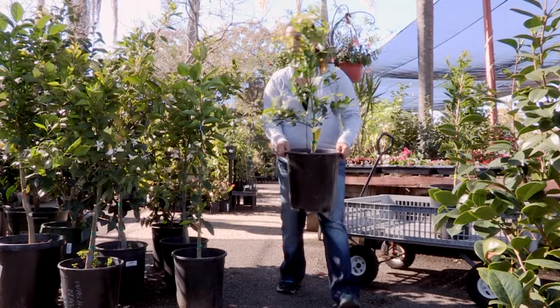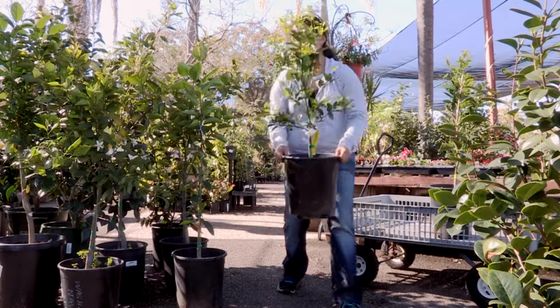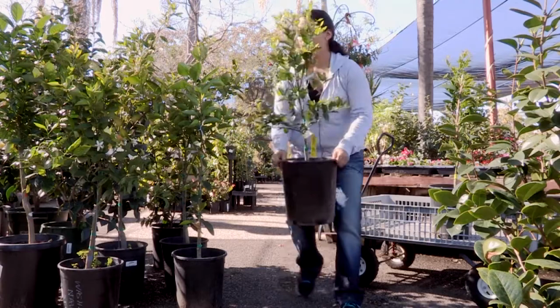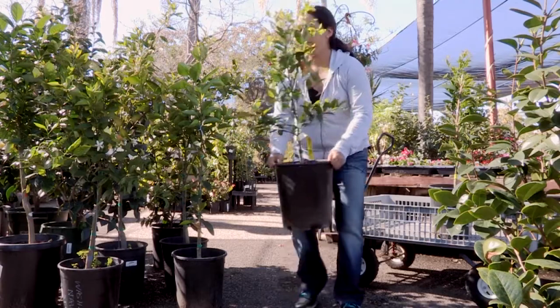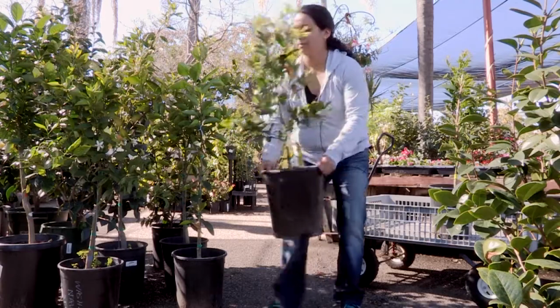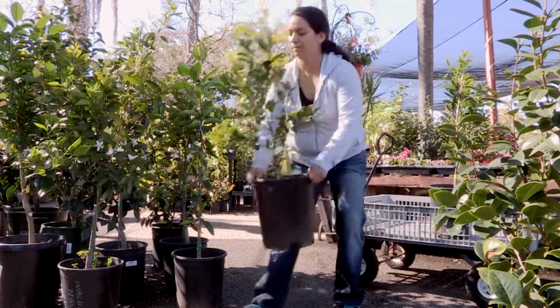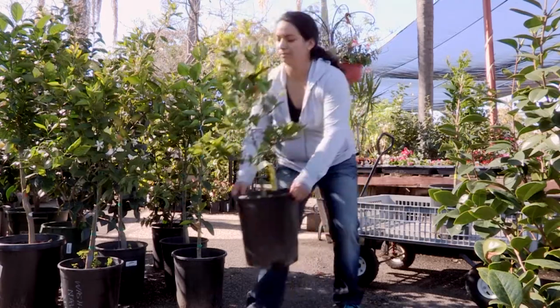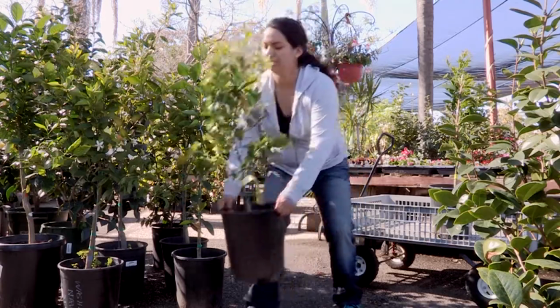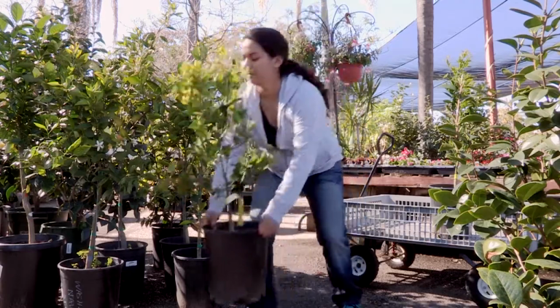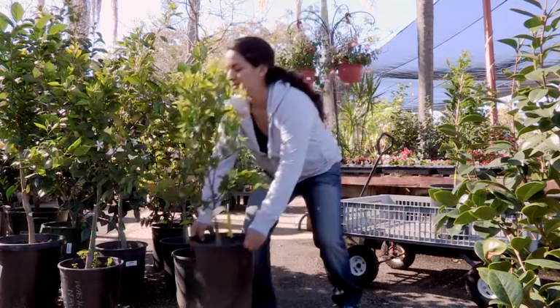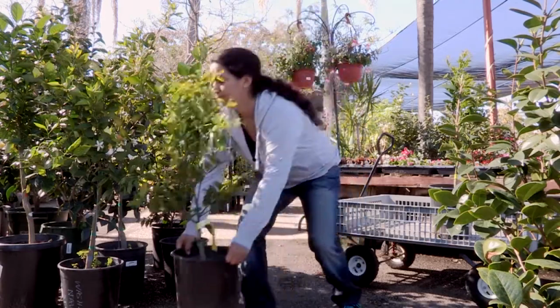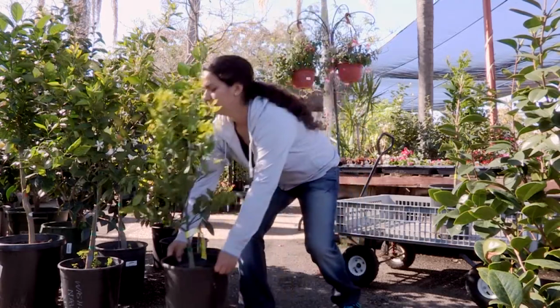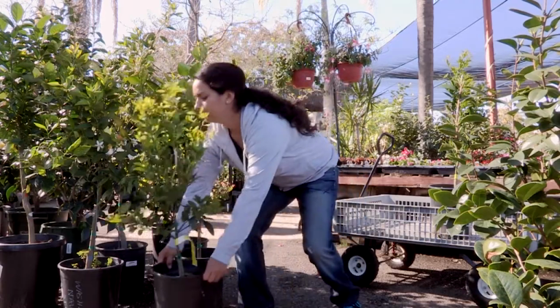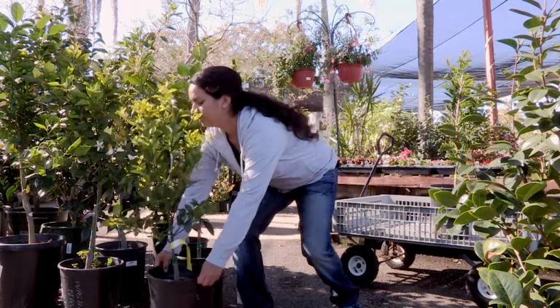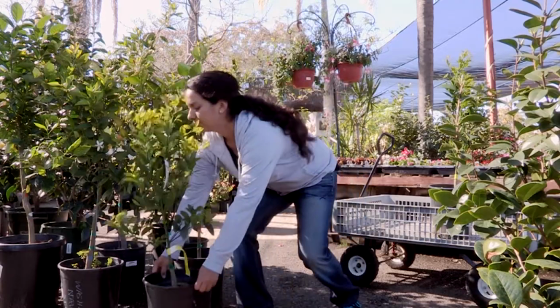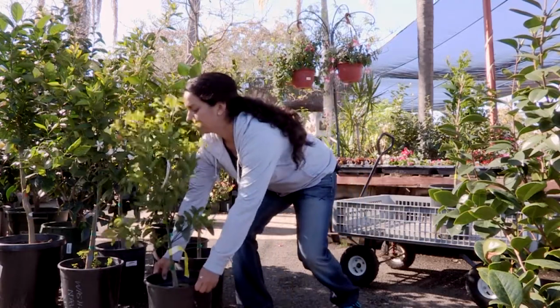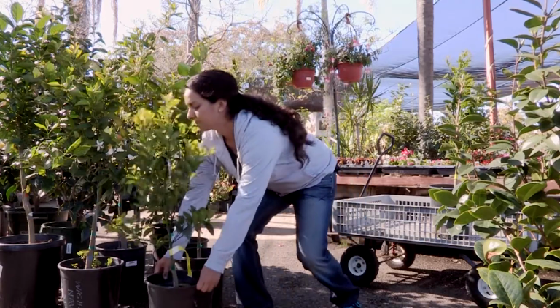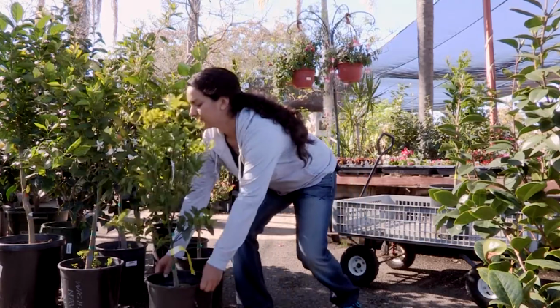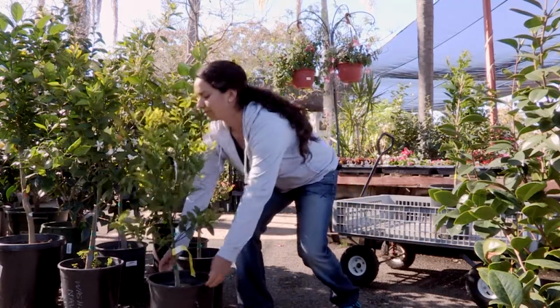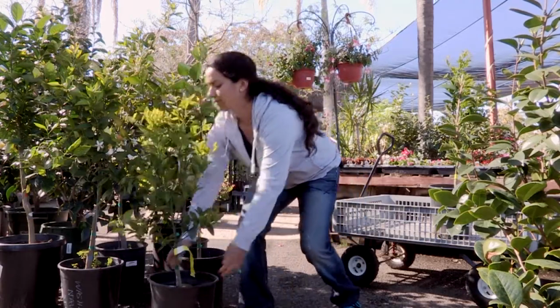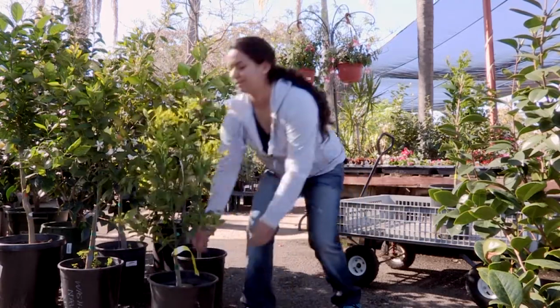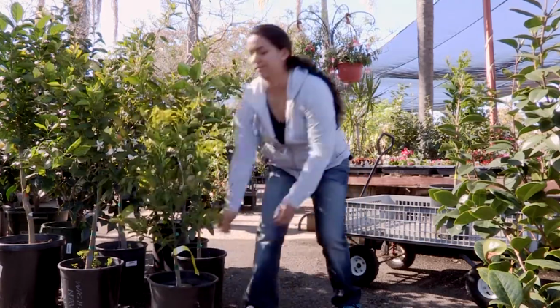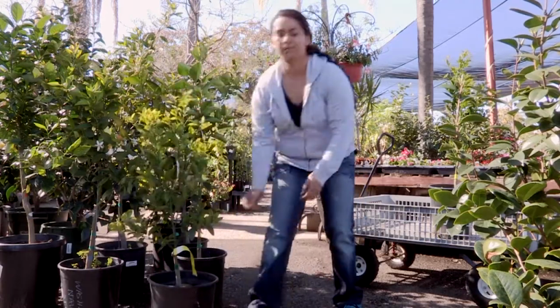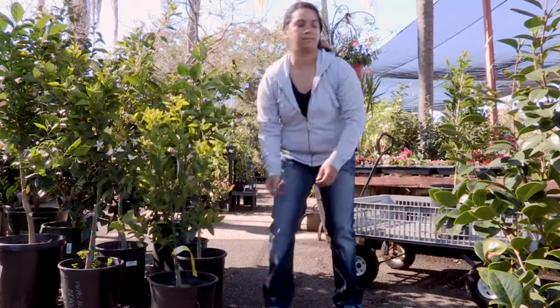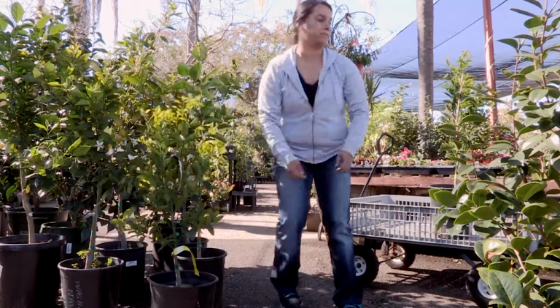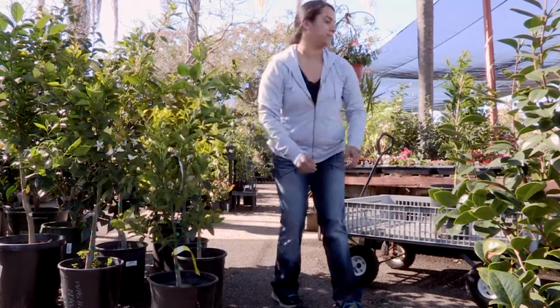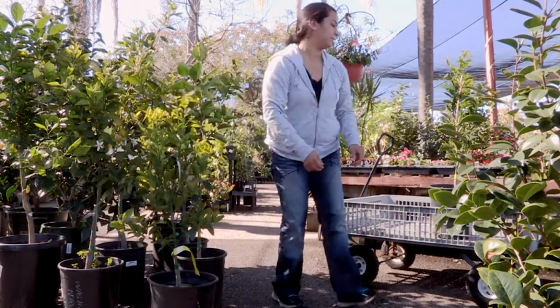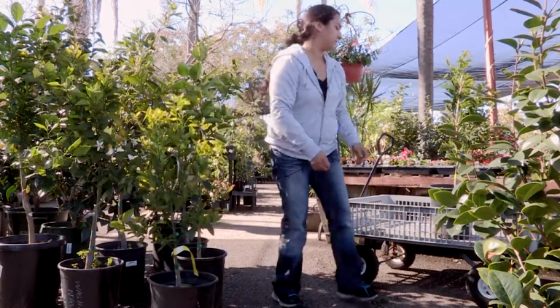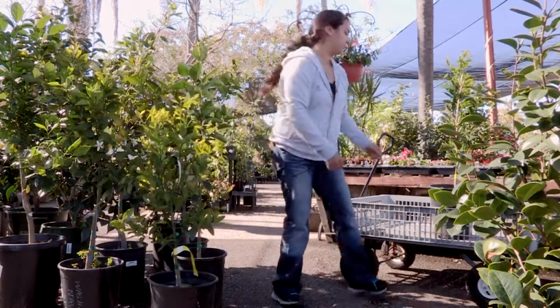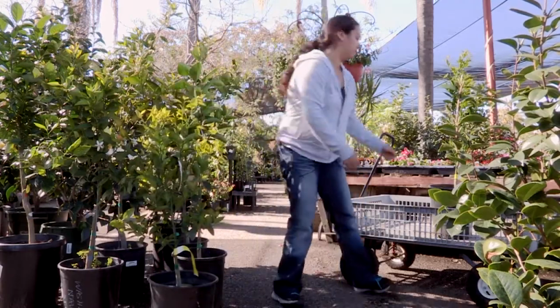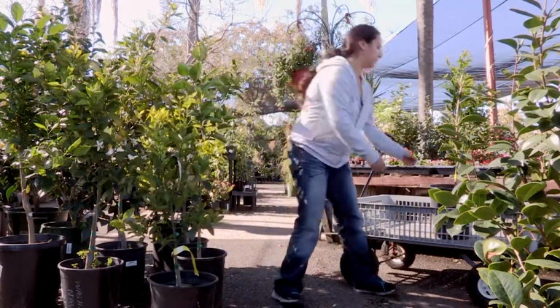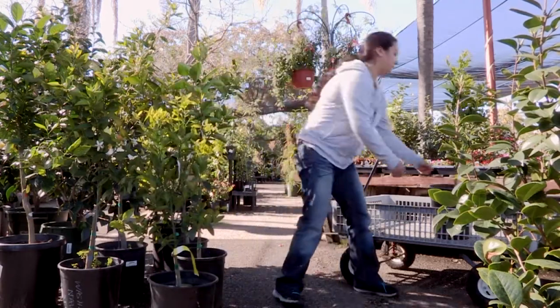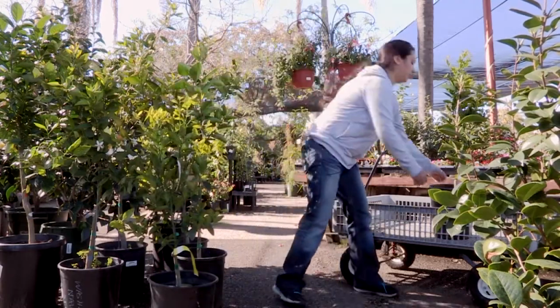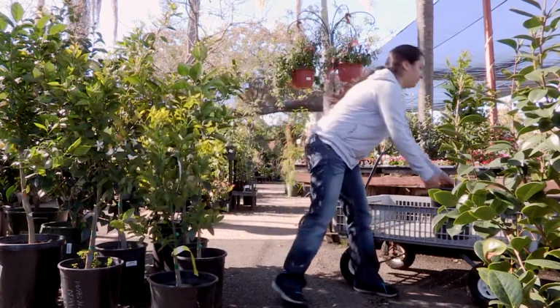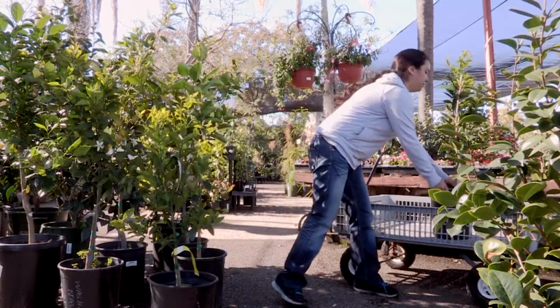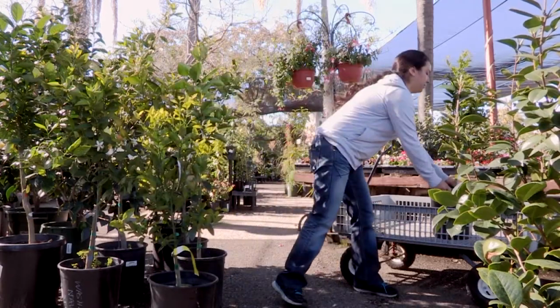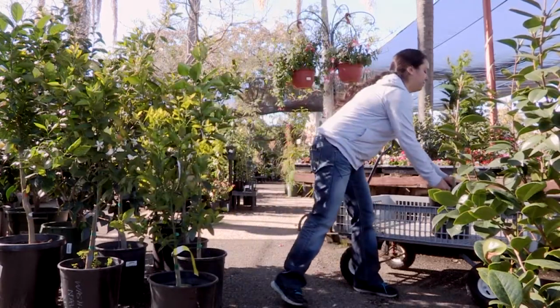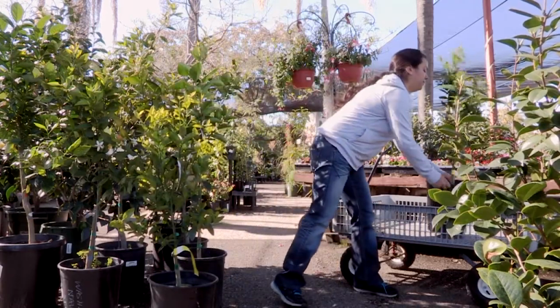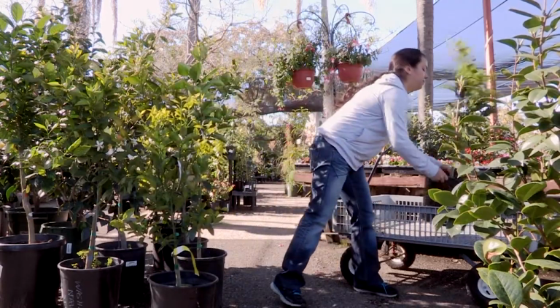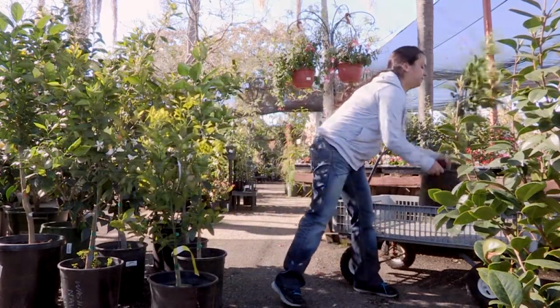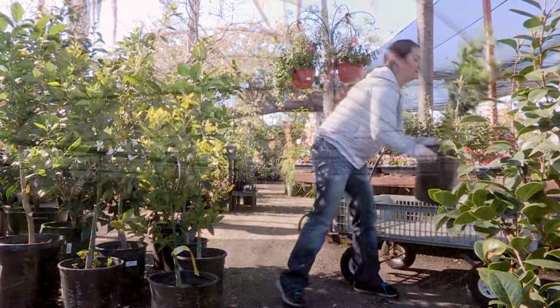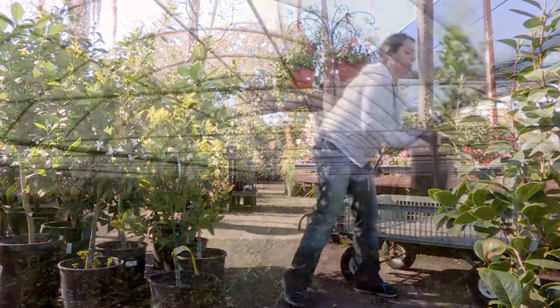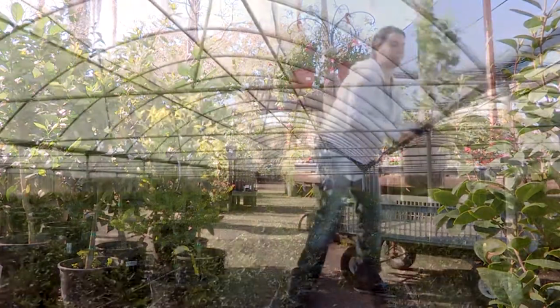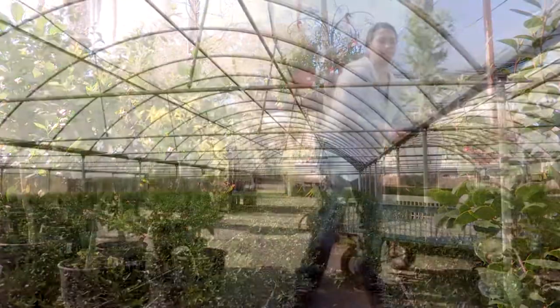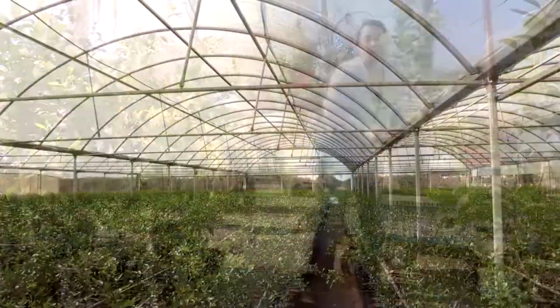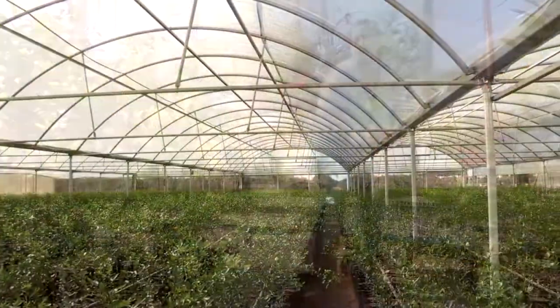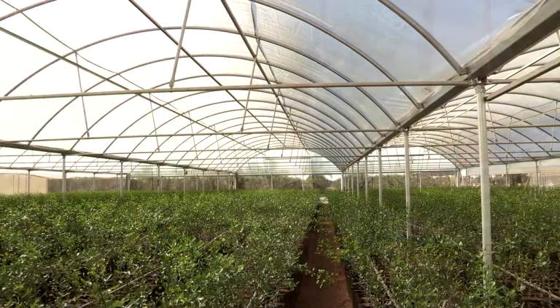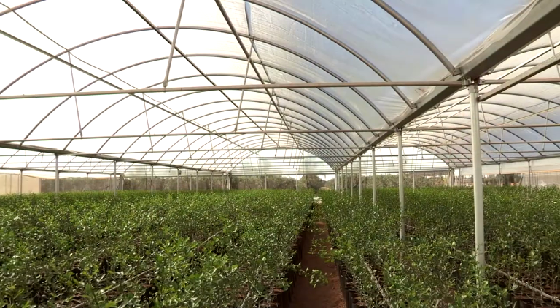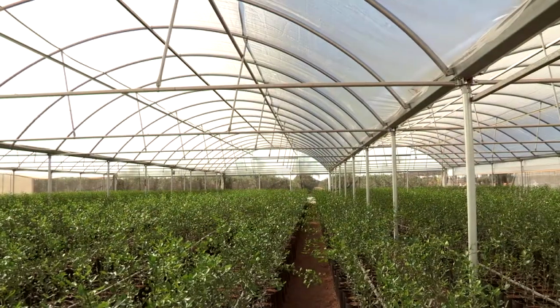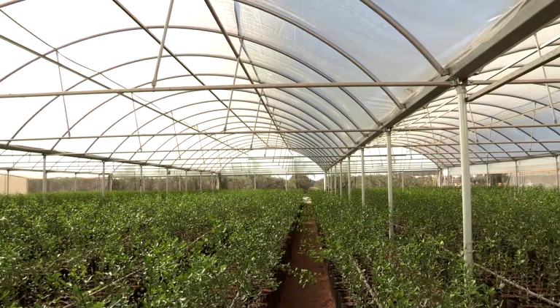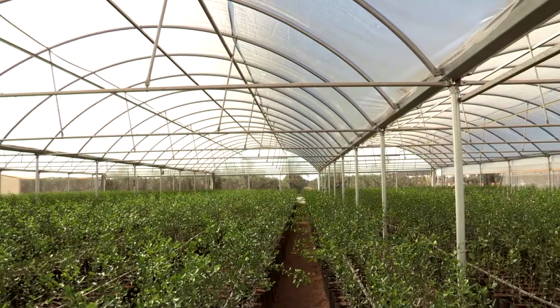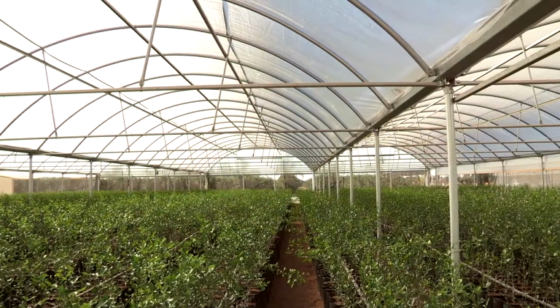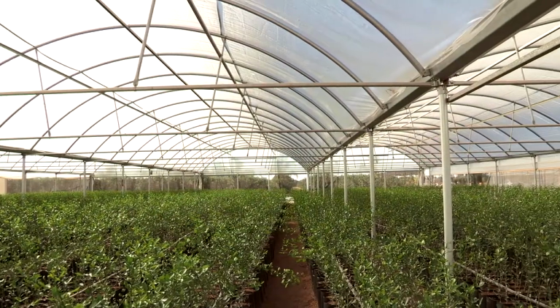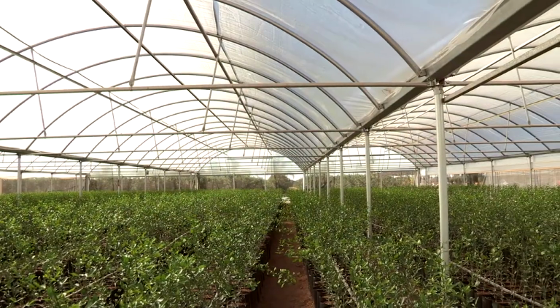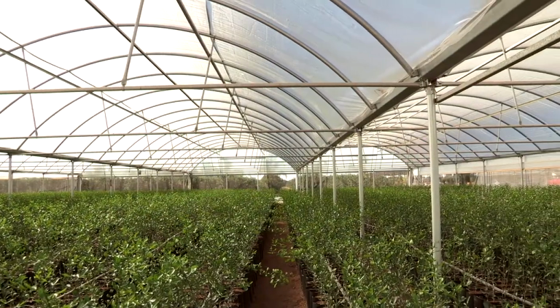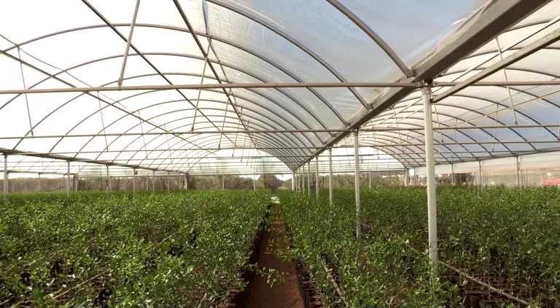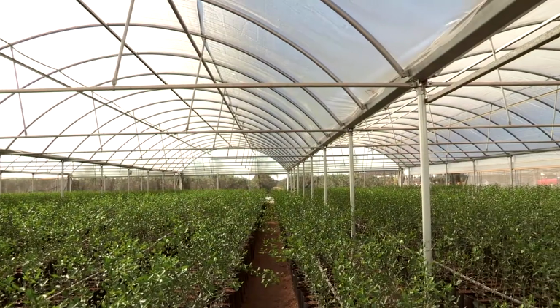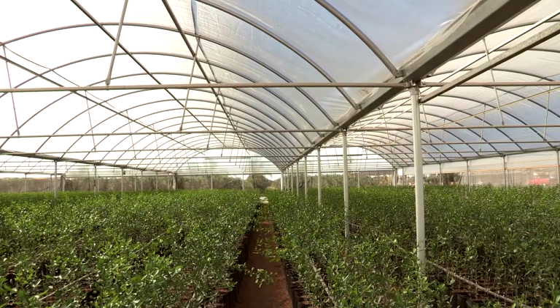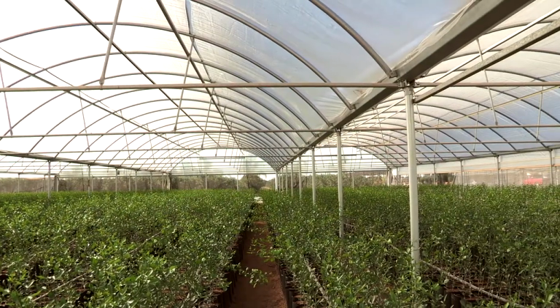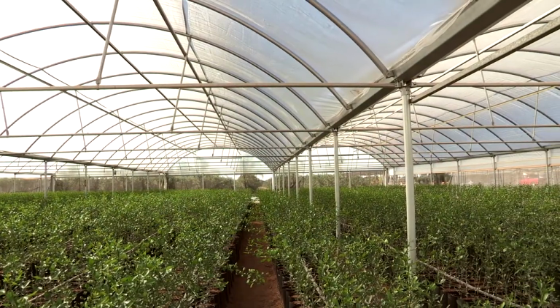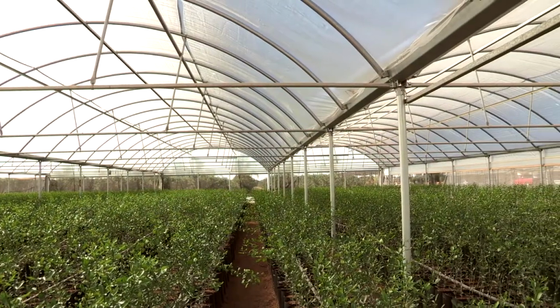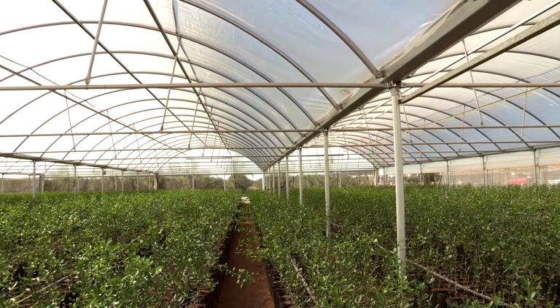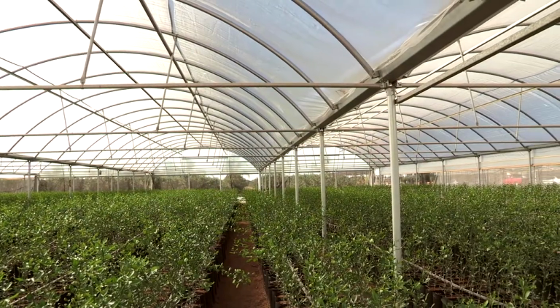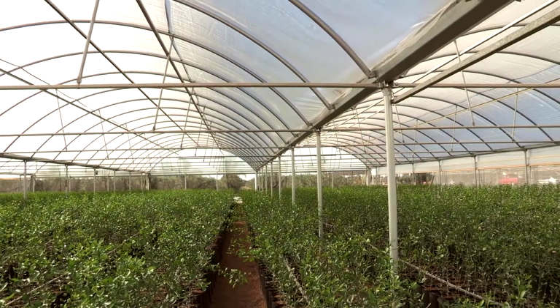The most effective method of limiting psyllid access to citrus and other host plants is to house them in insect-proof screen houses.